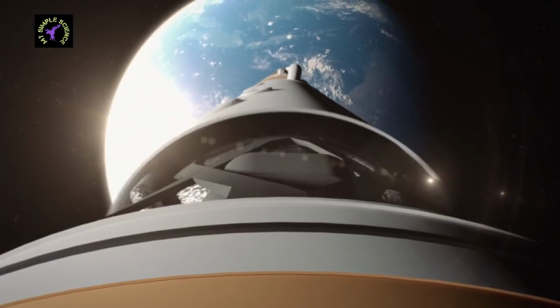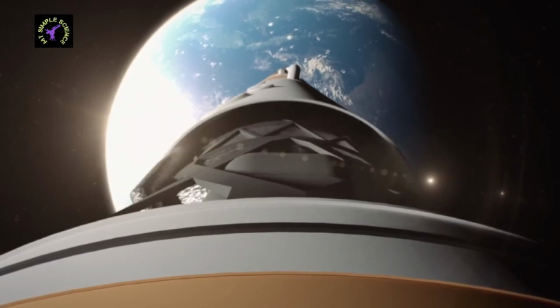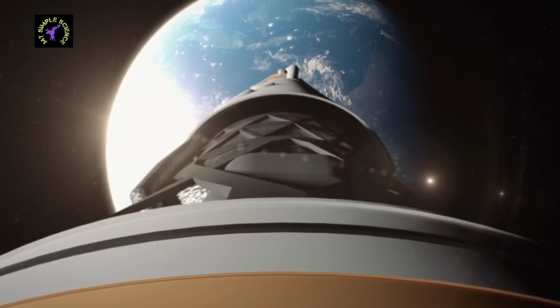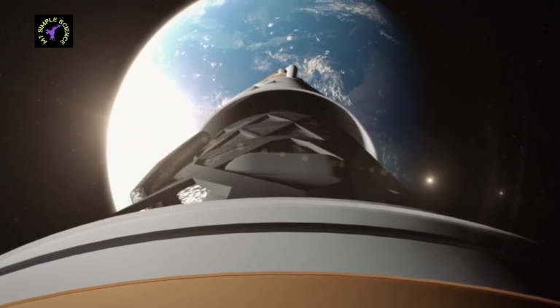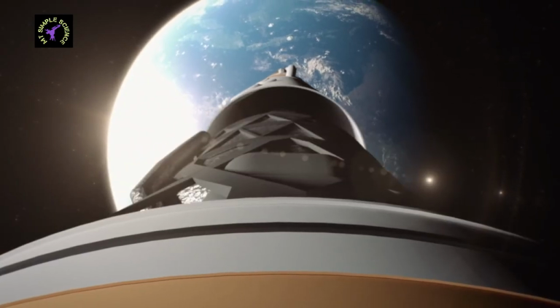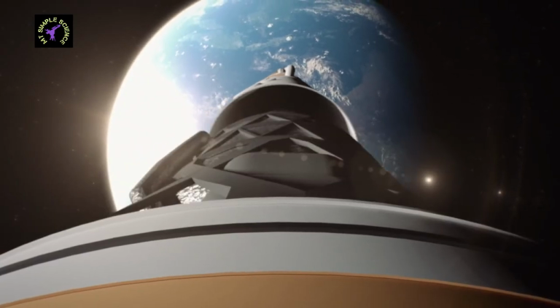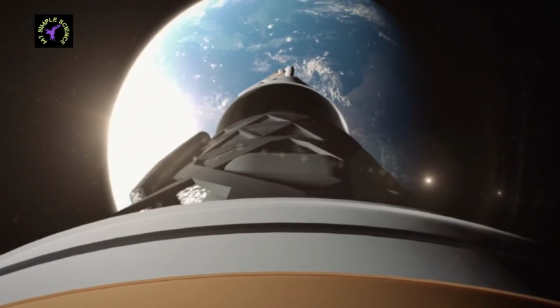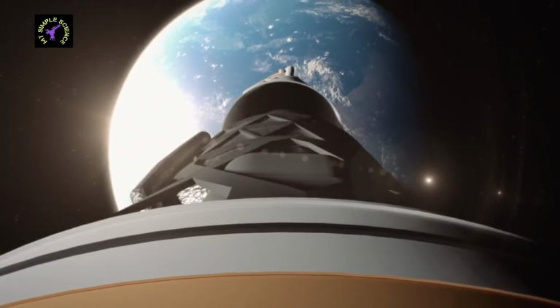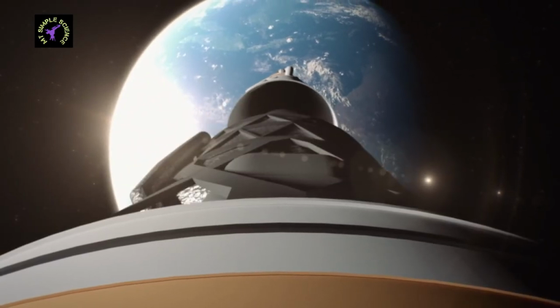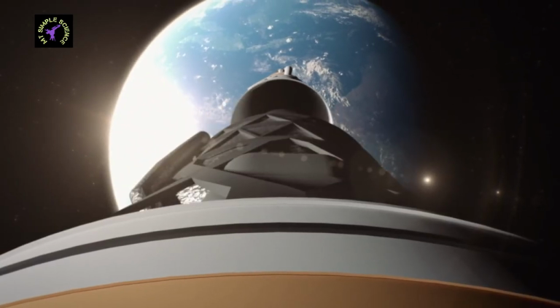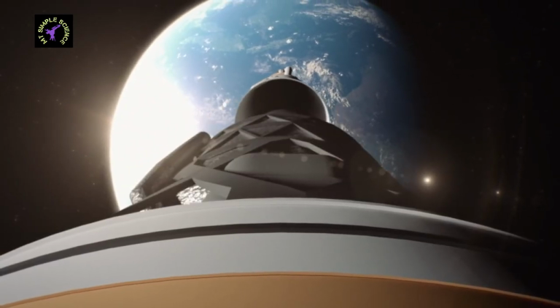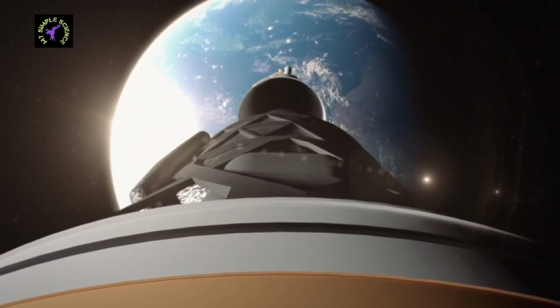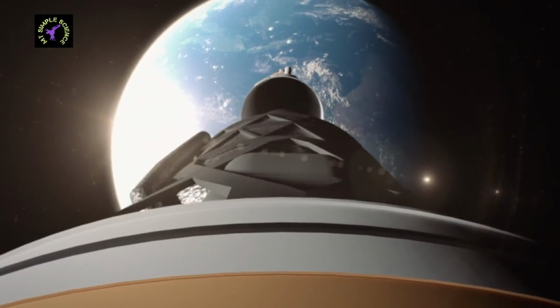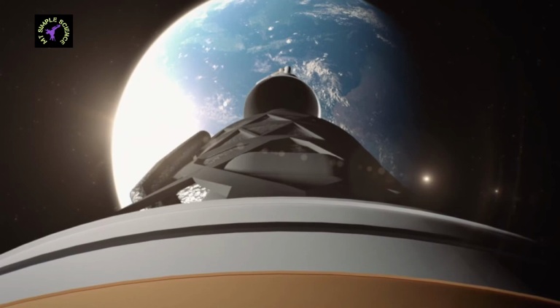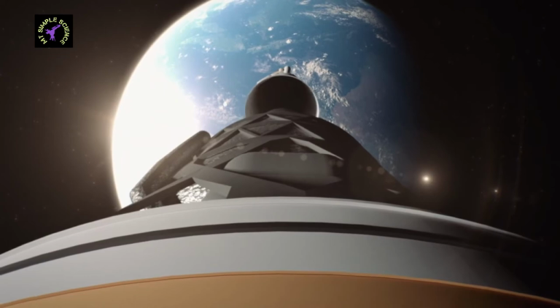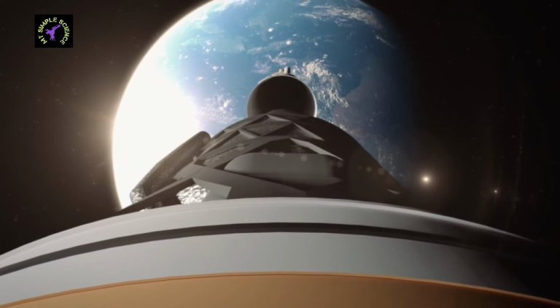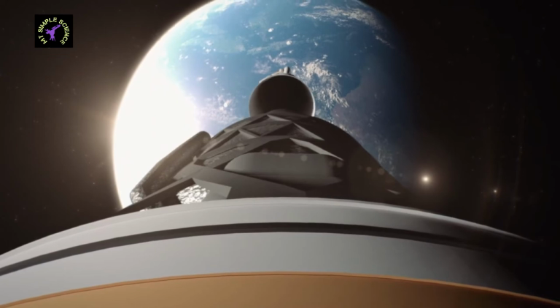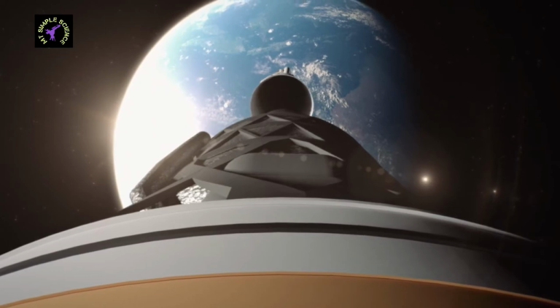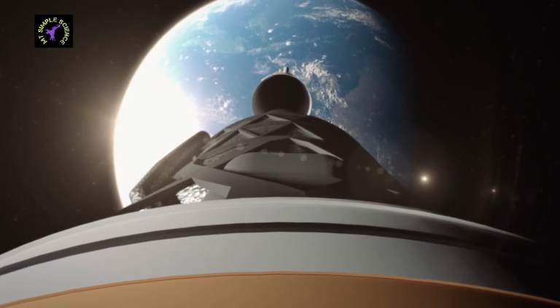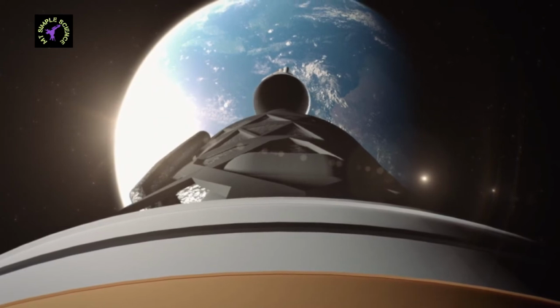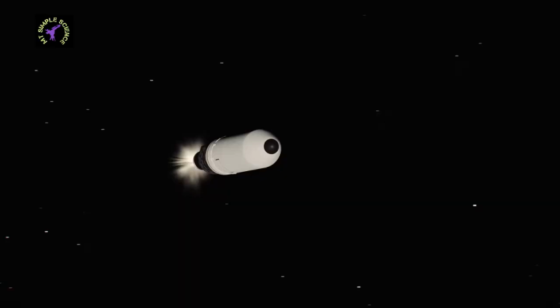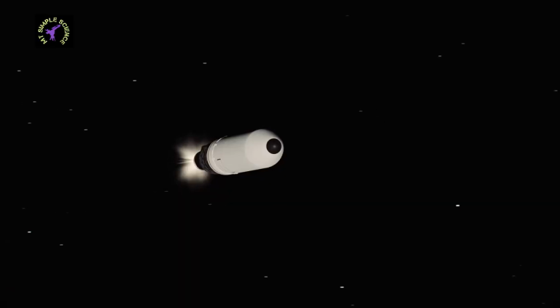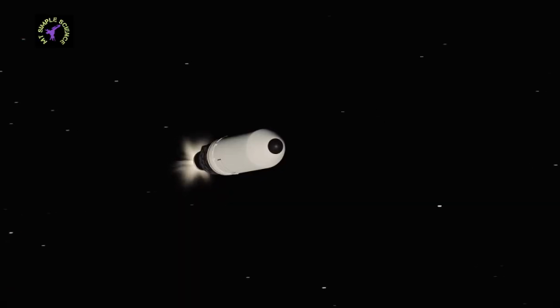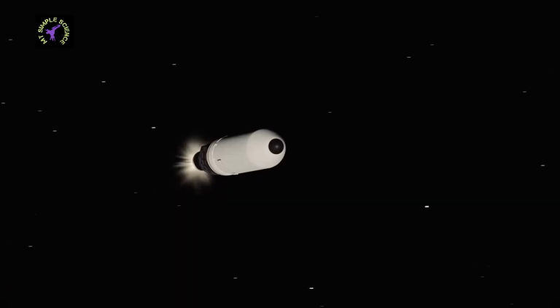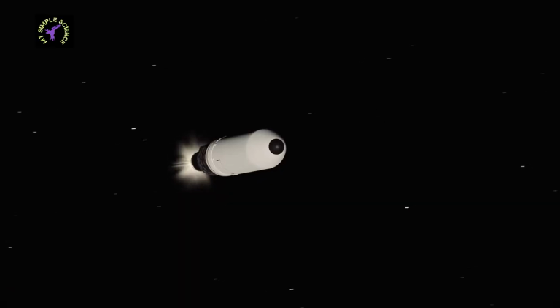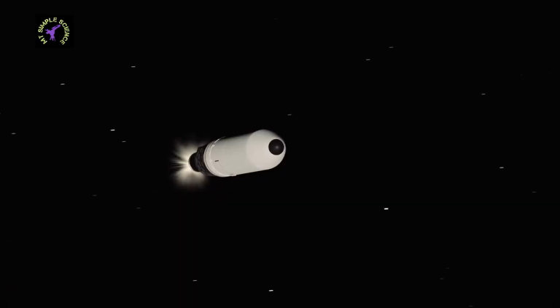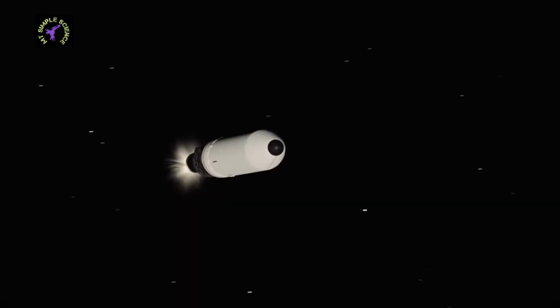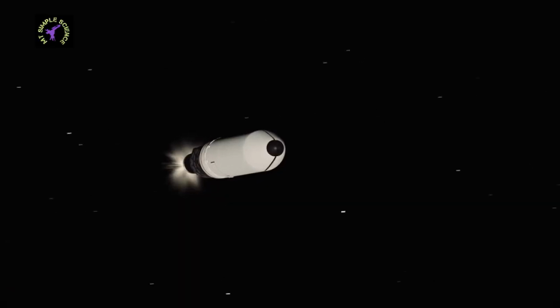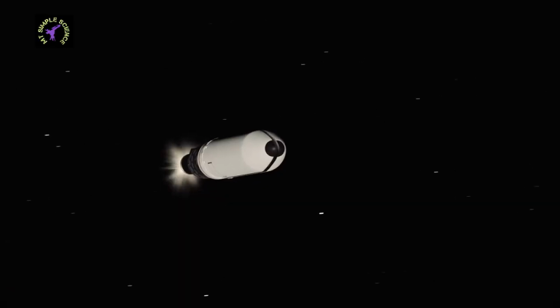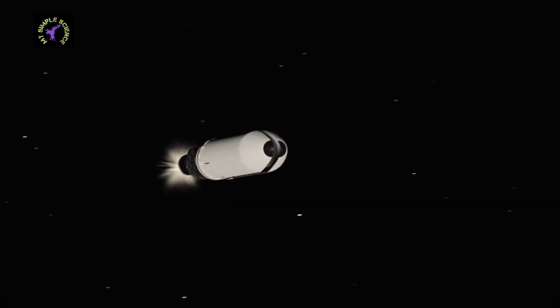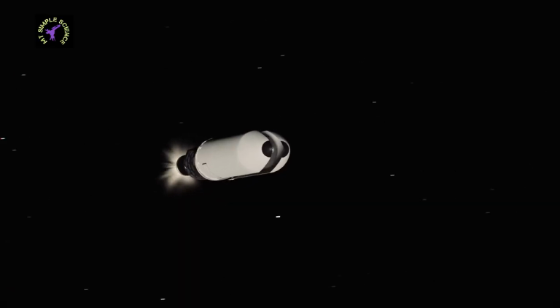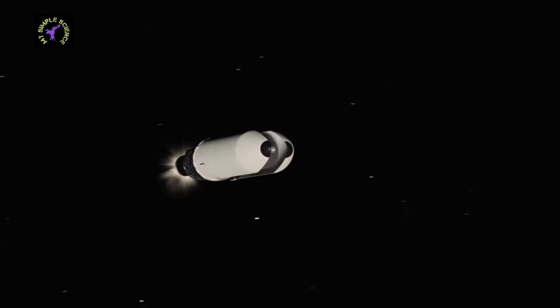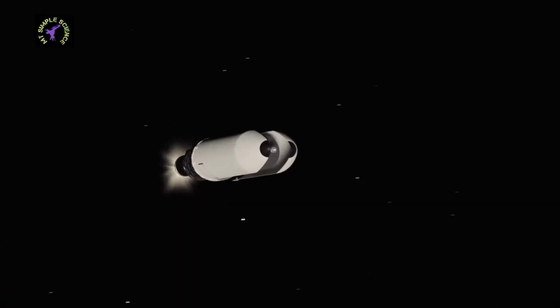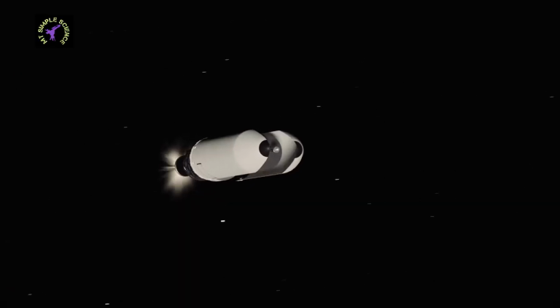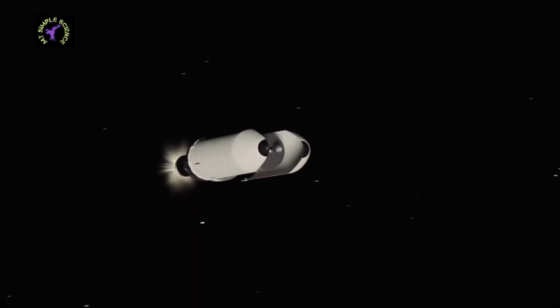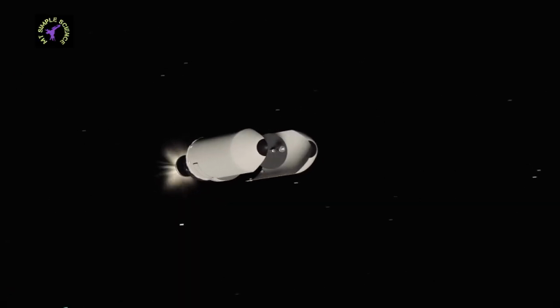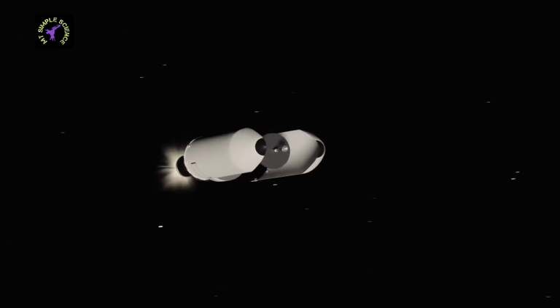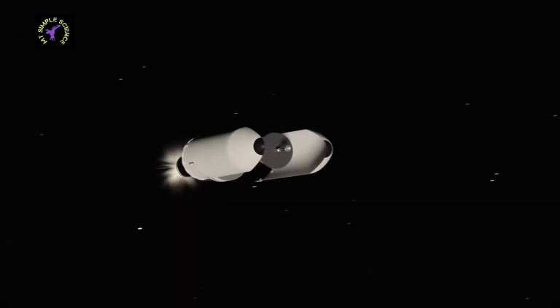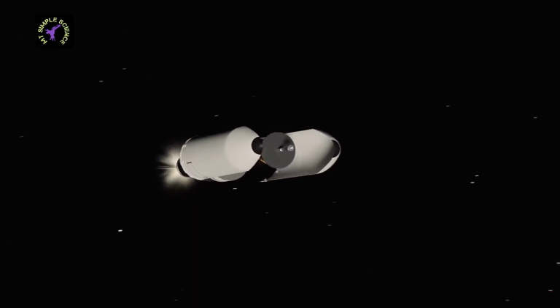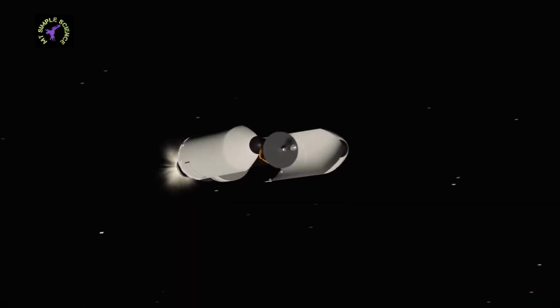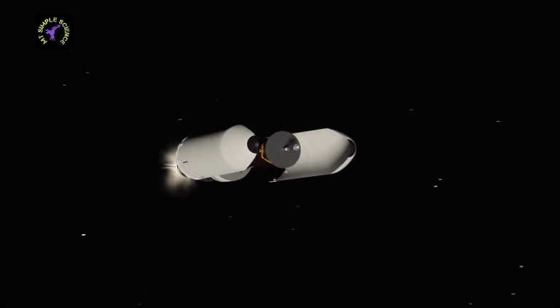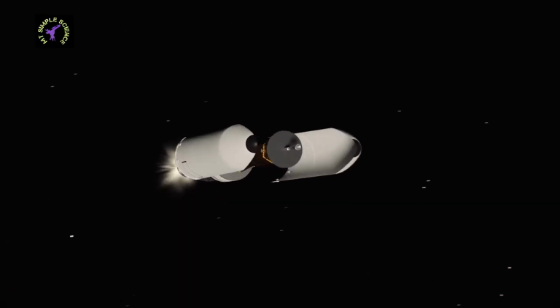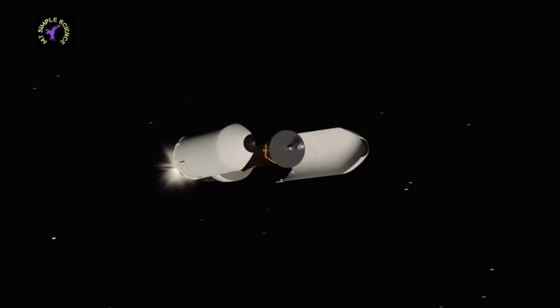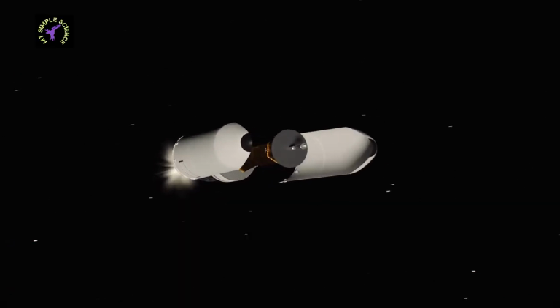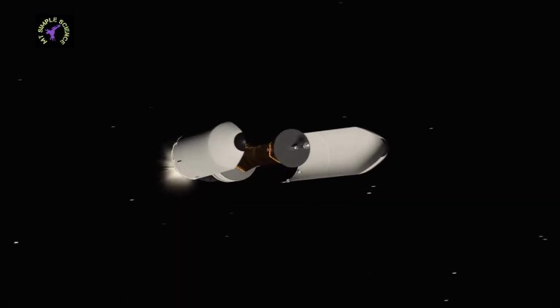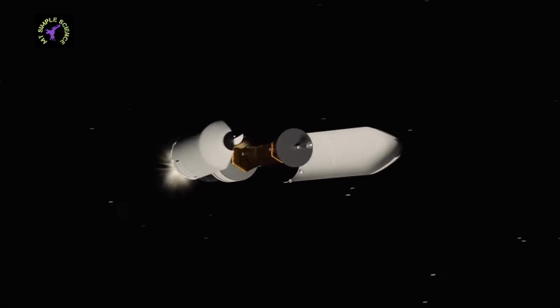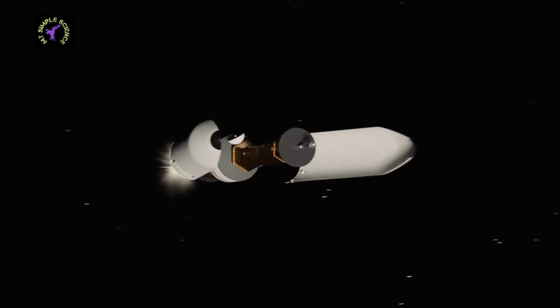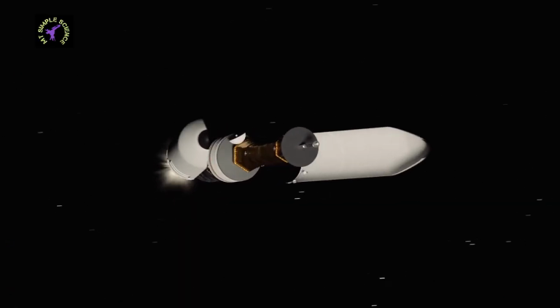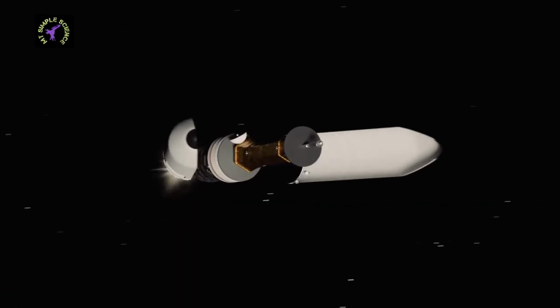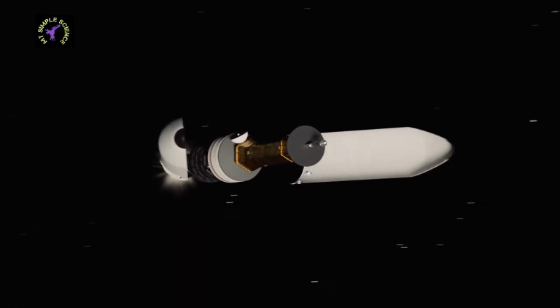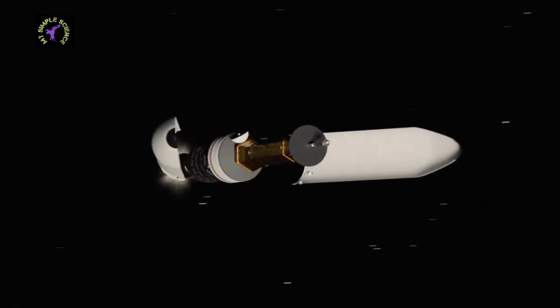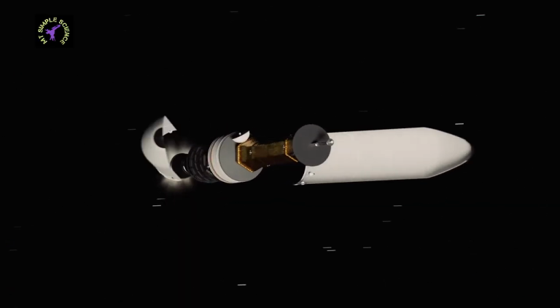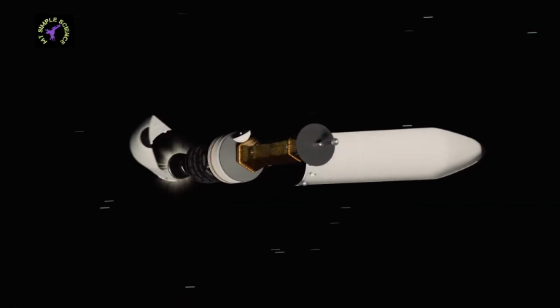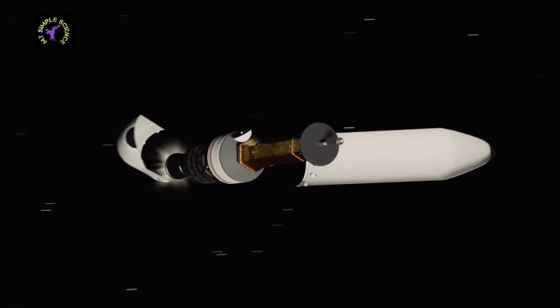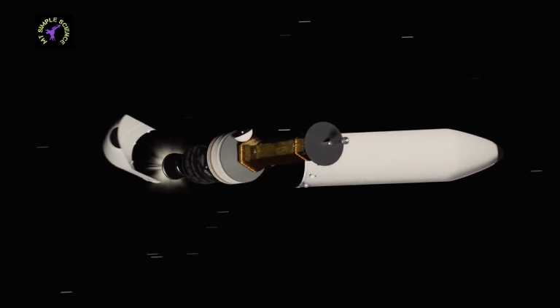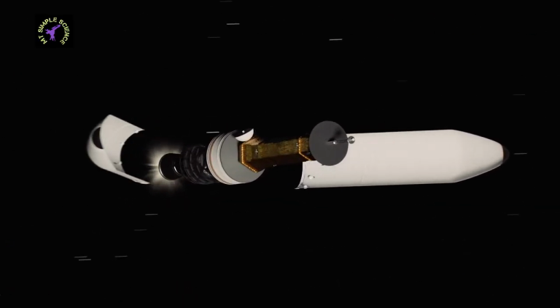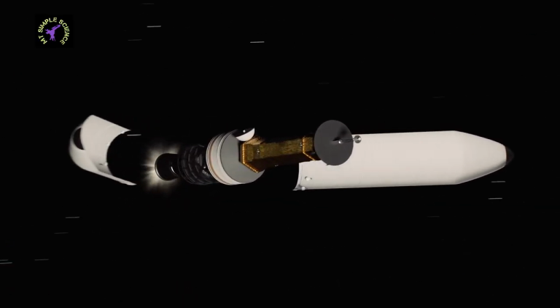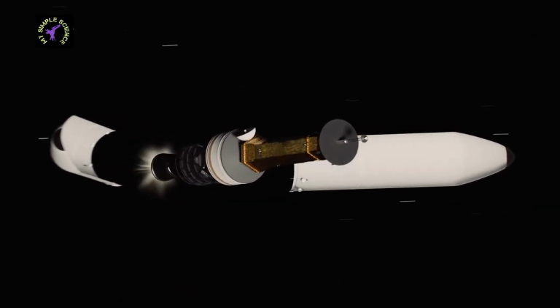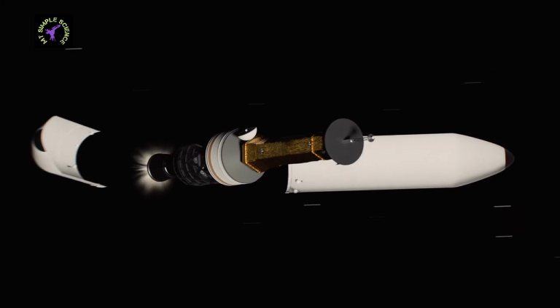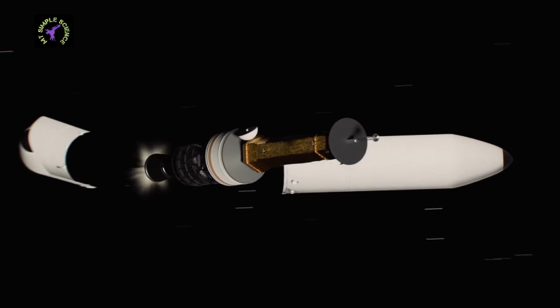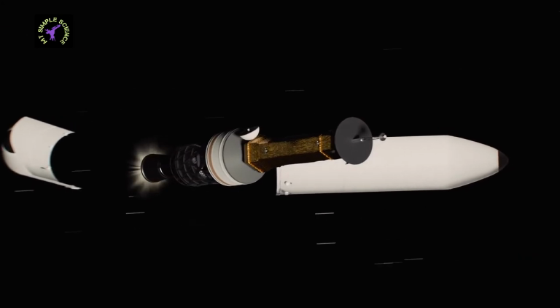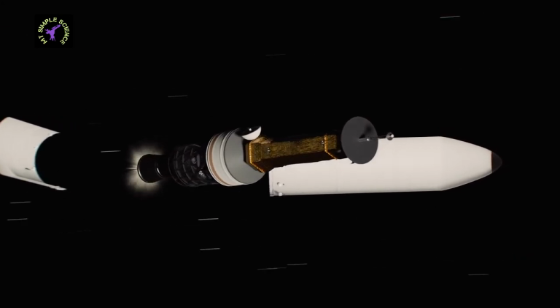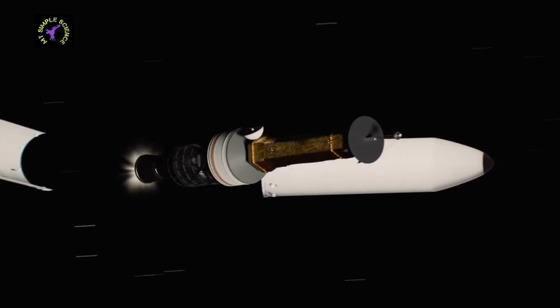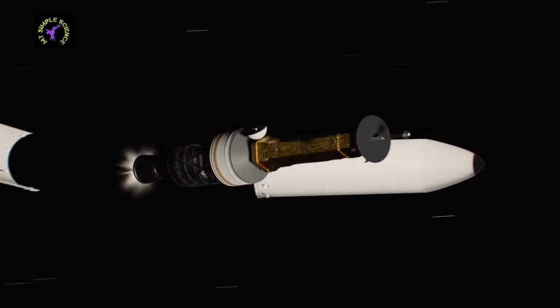This escape from Earth's gravity towards the Moon is called Translunar Injection, in short TLI. TLI will also be performed by propulsion thrusters.